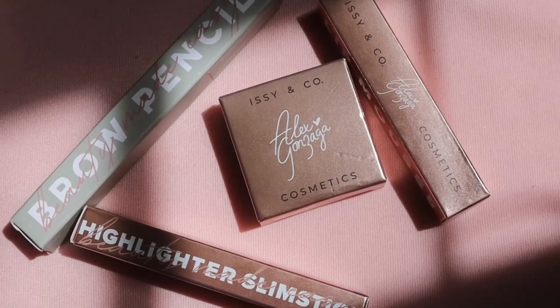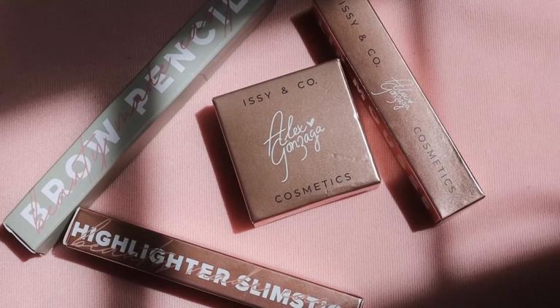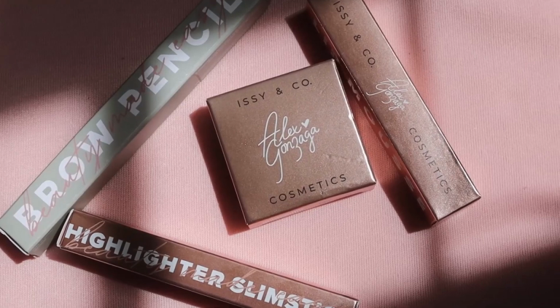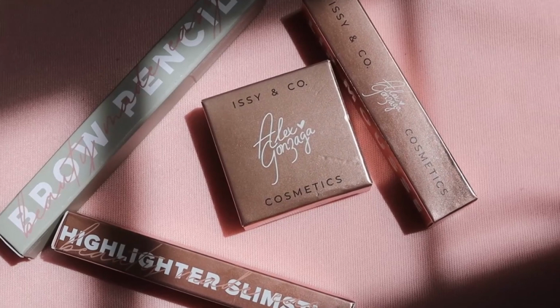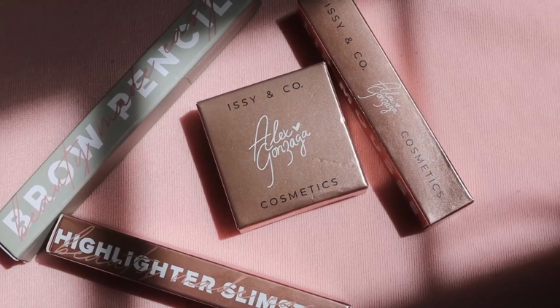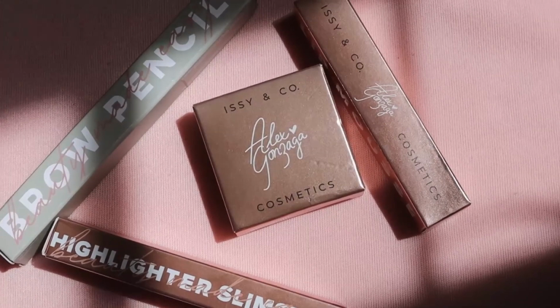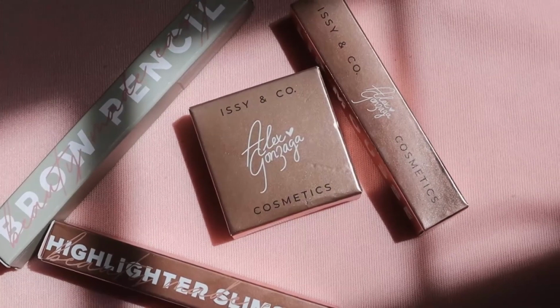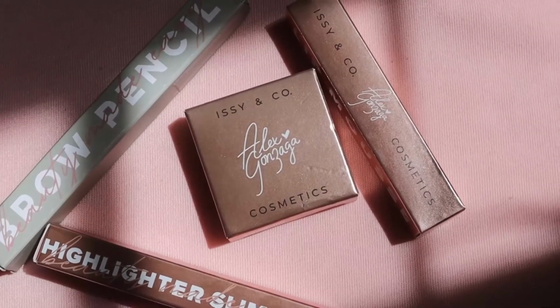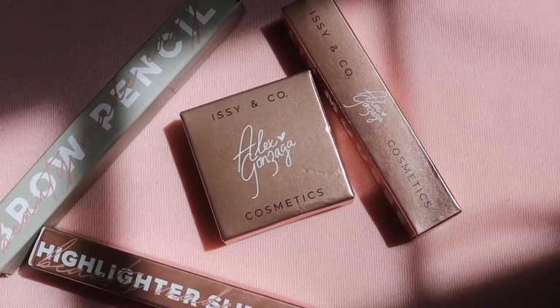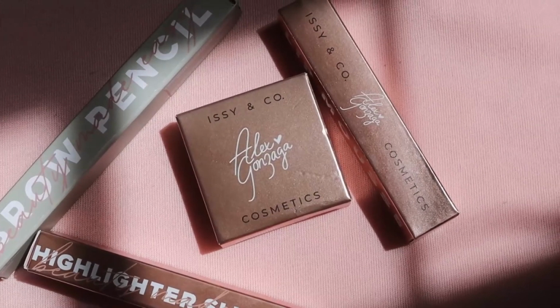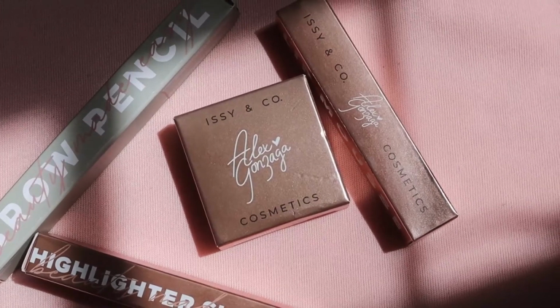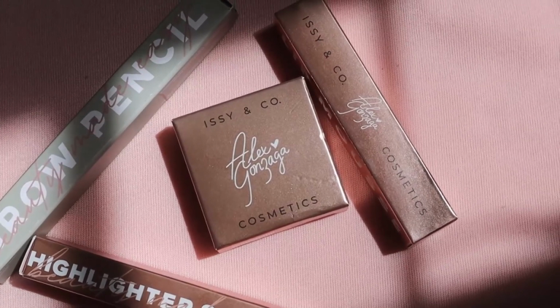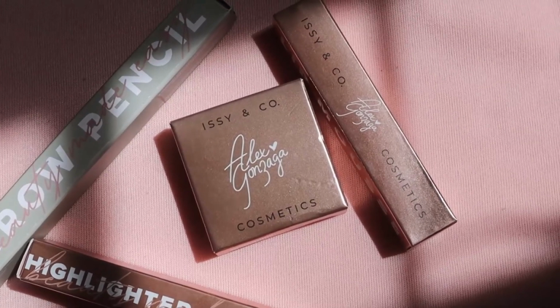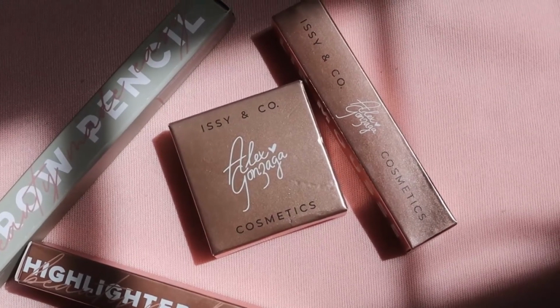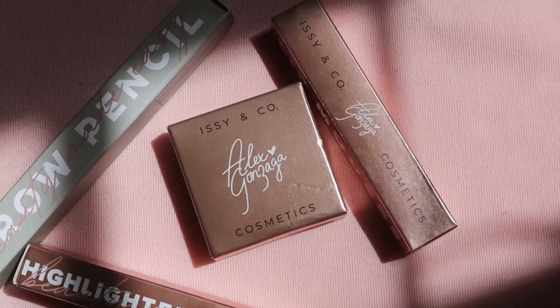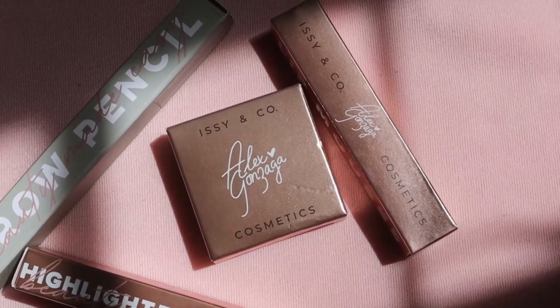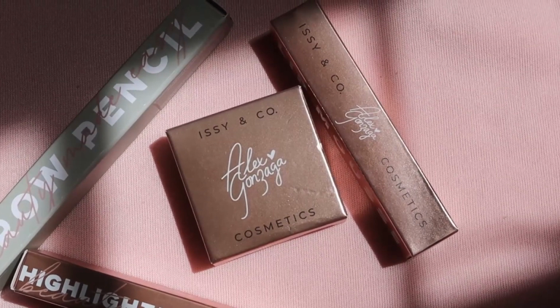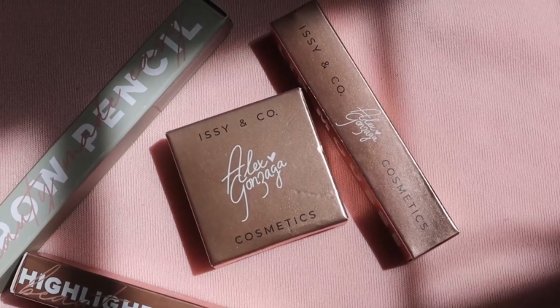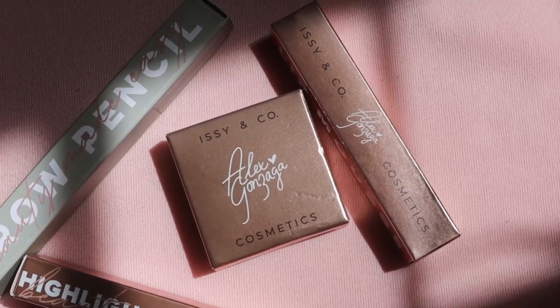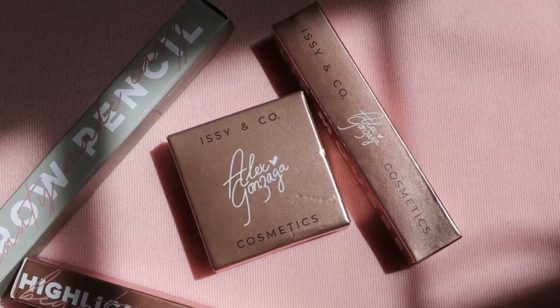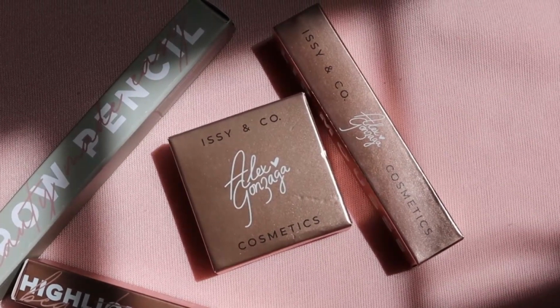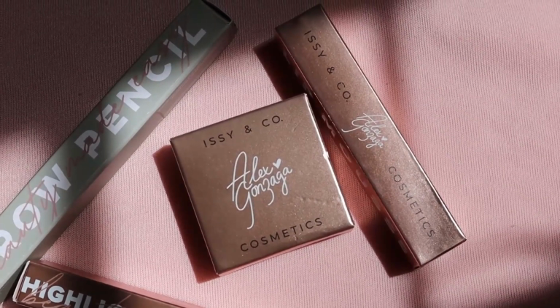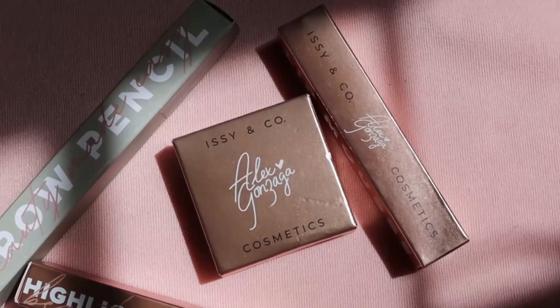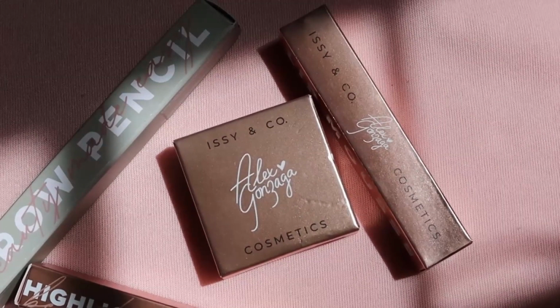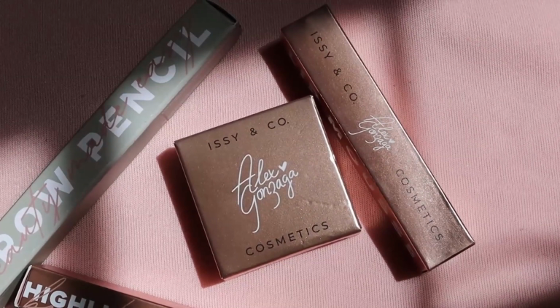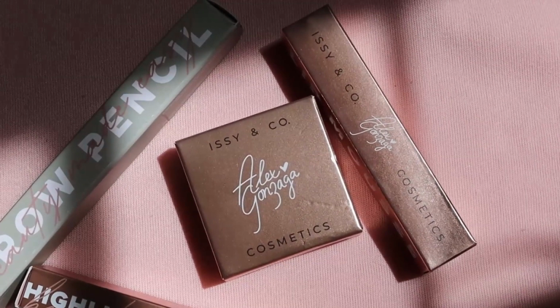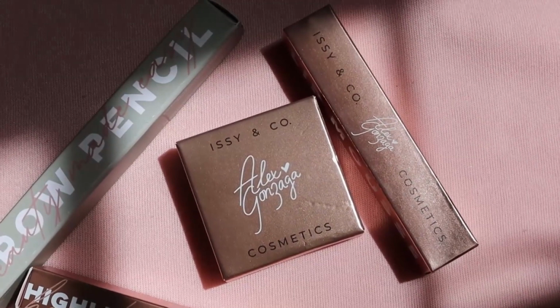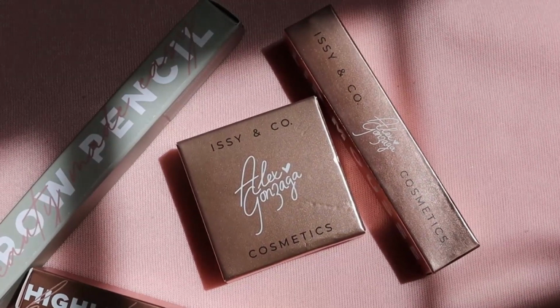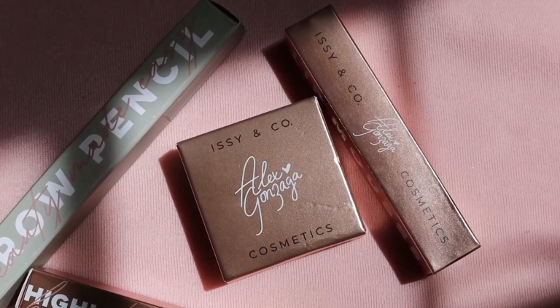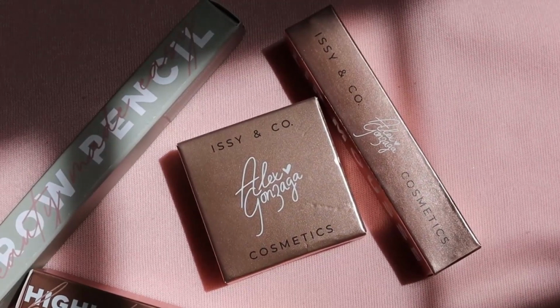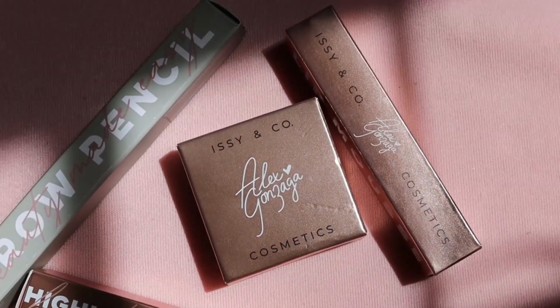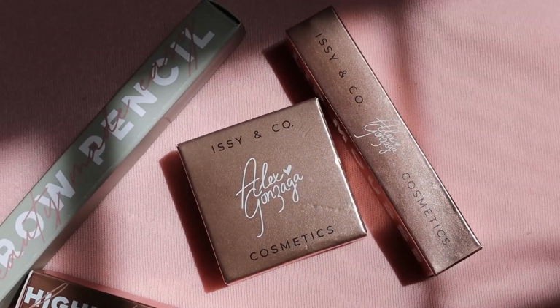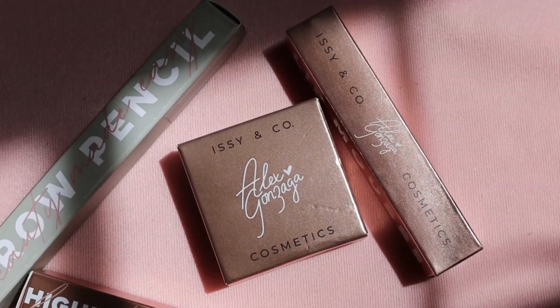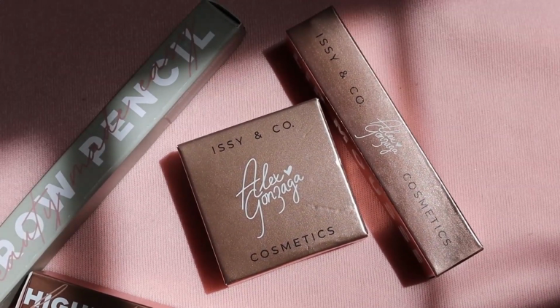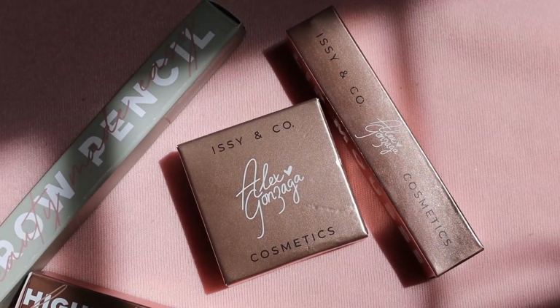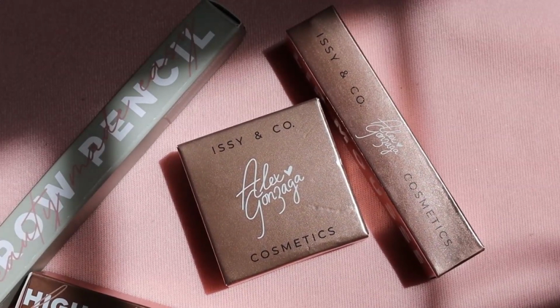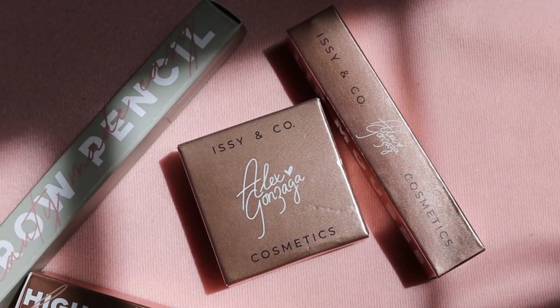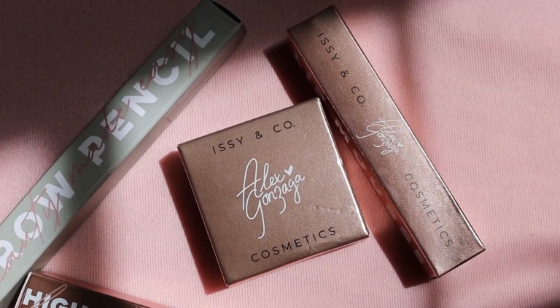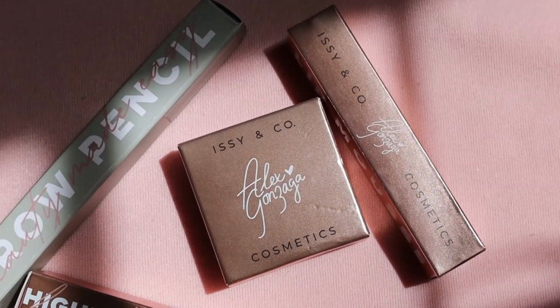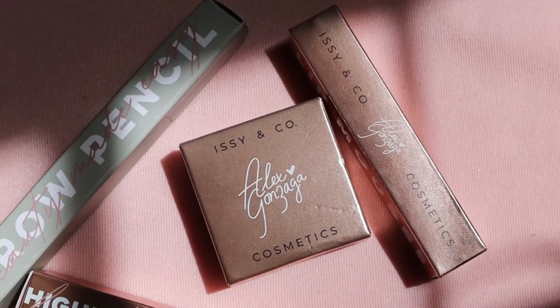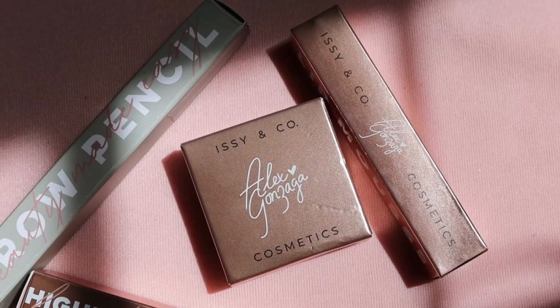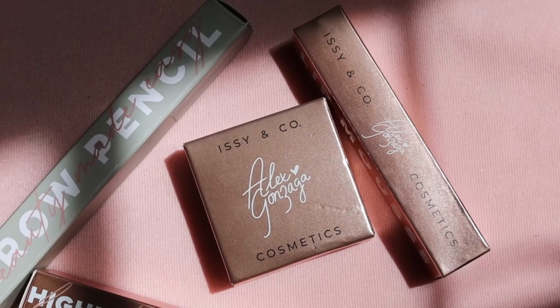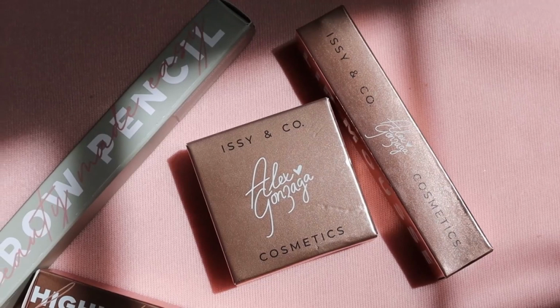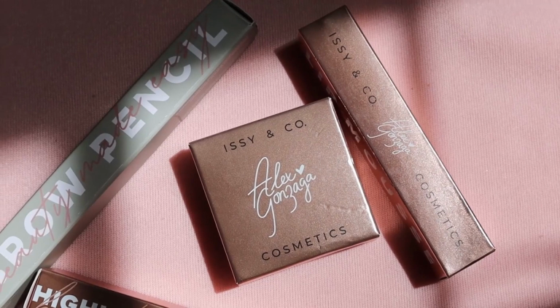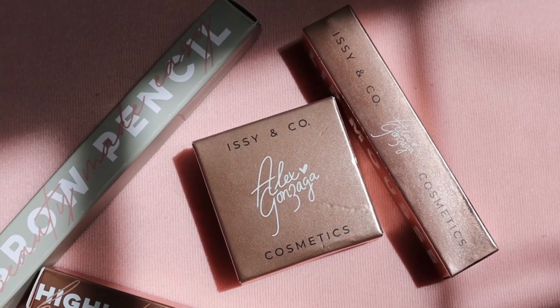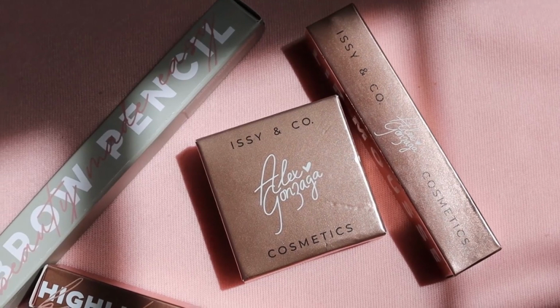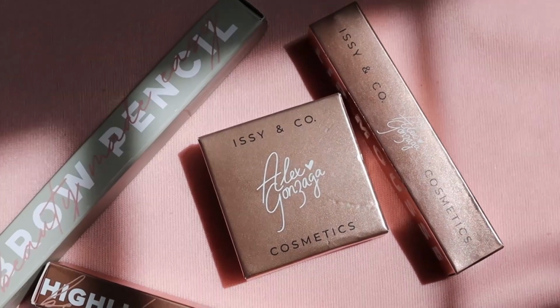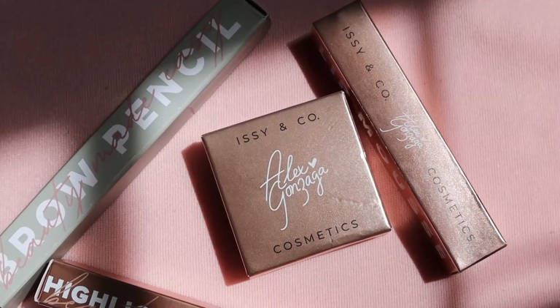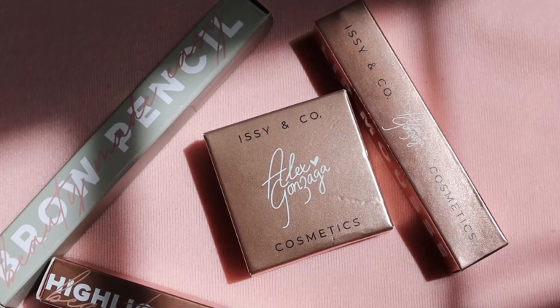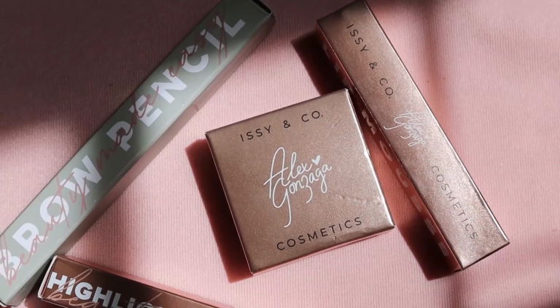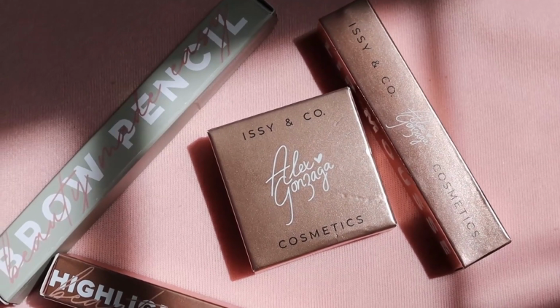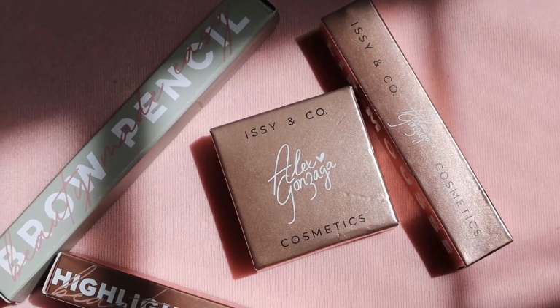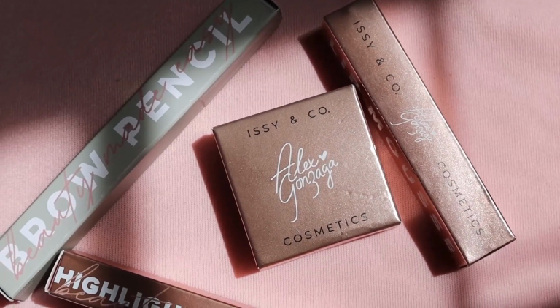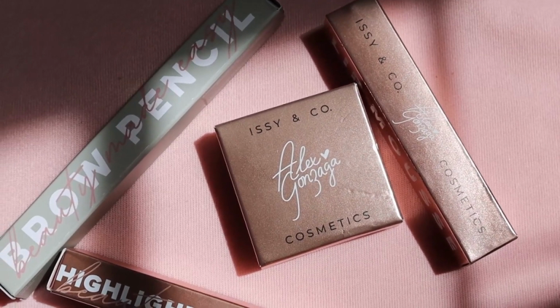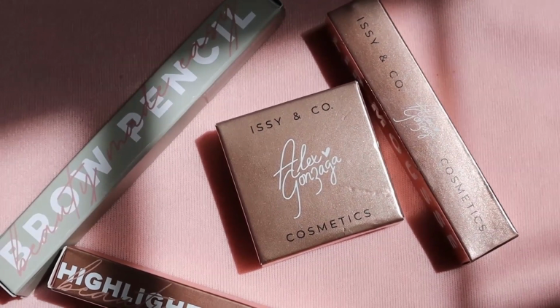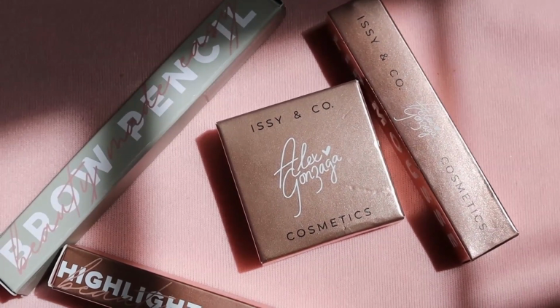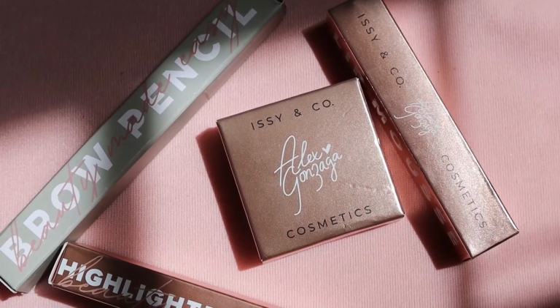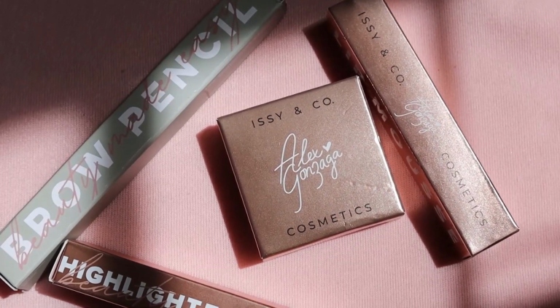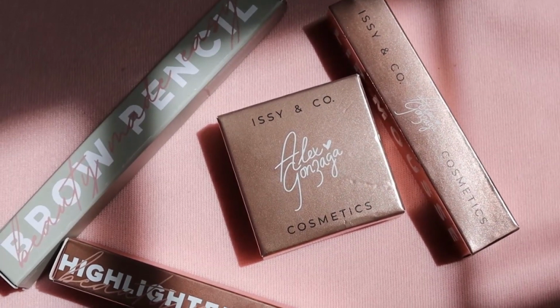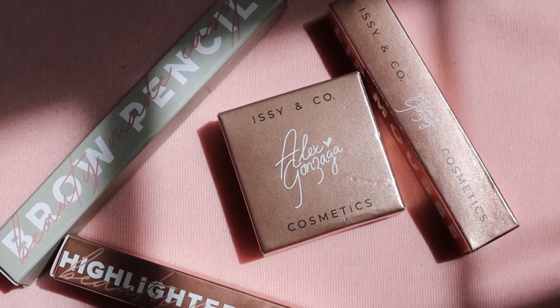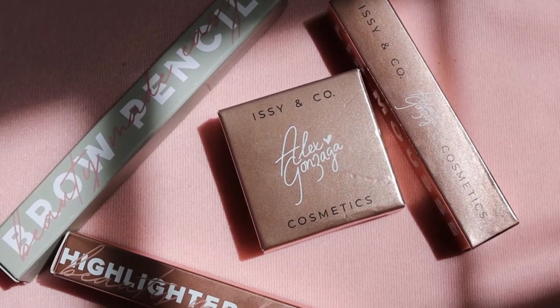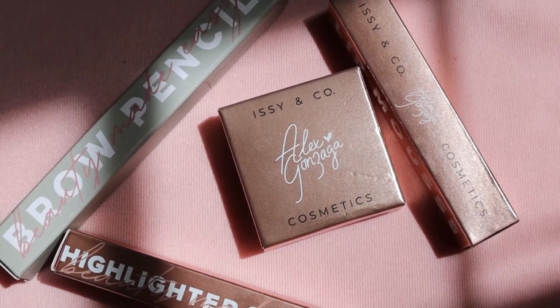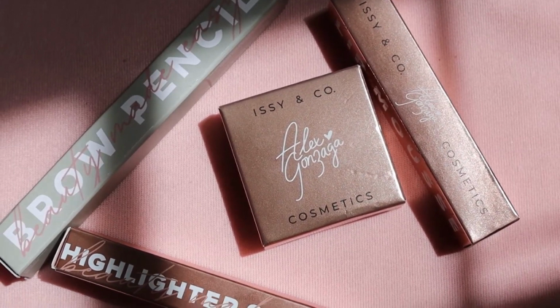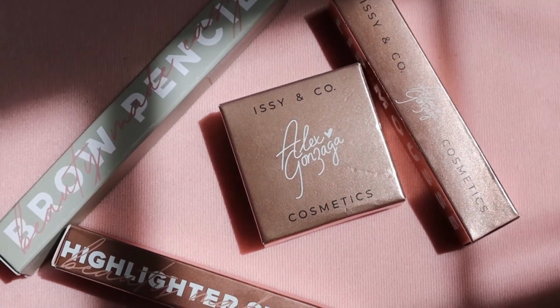Hey guys, today I'm gonna be trying to do a fresh dewy makeup look using ECNCO Cosmetics Alex Gonzaga Collection.